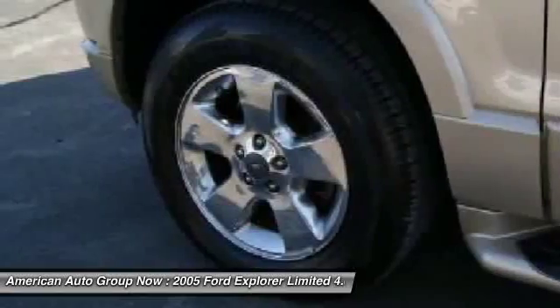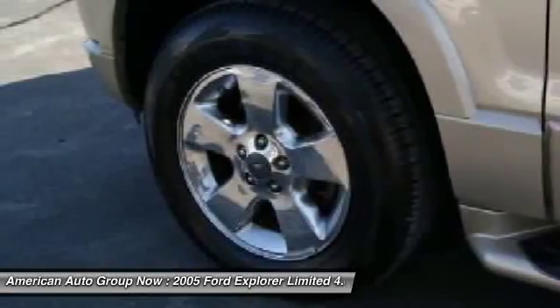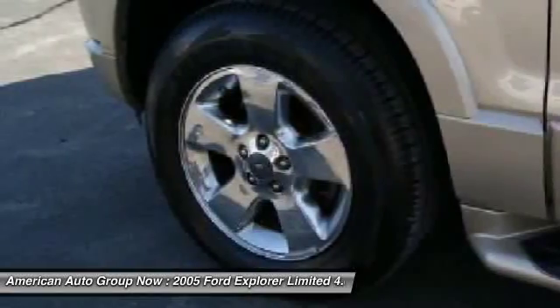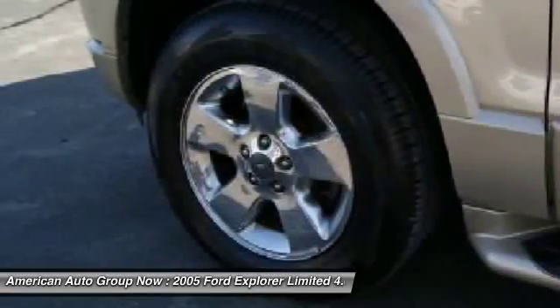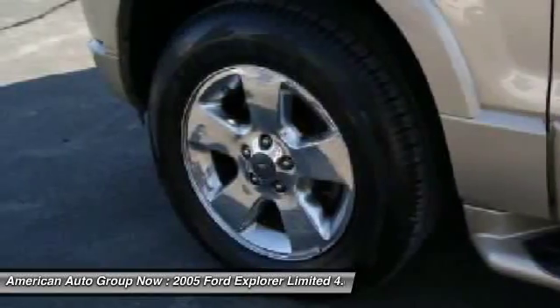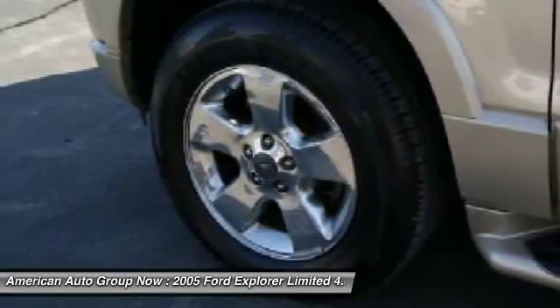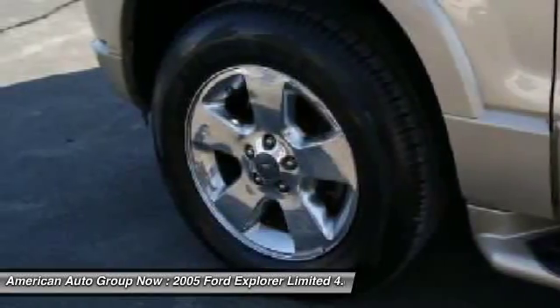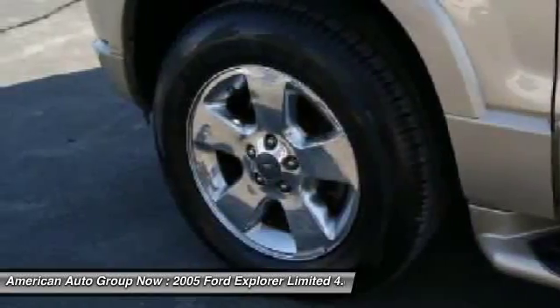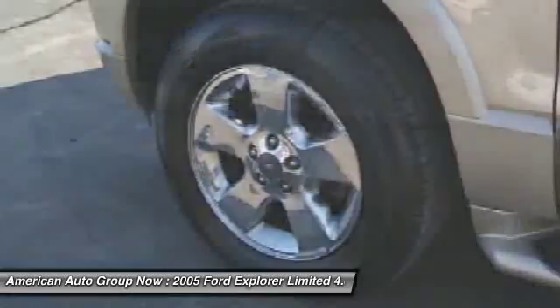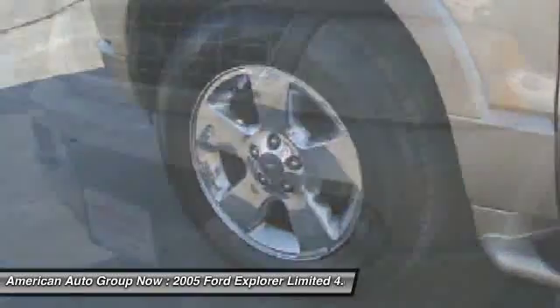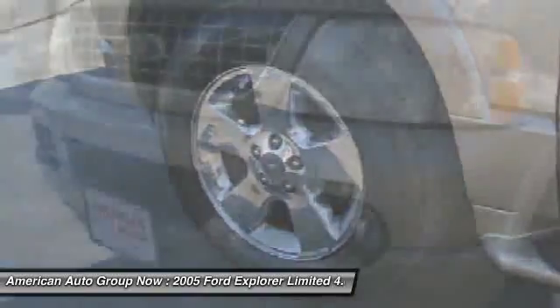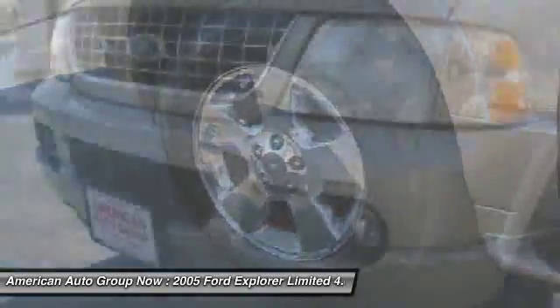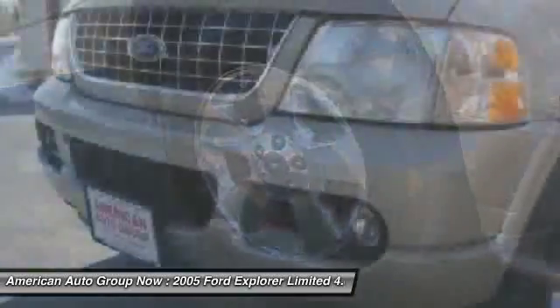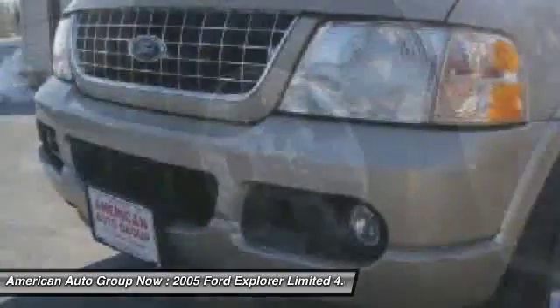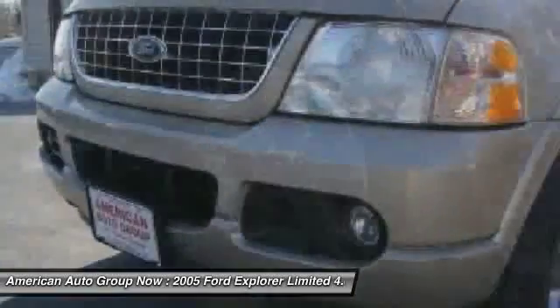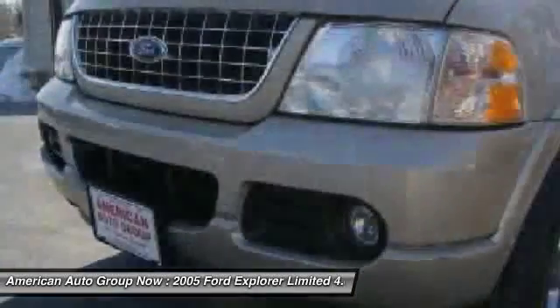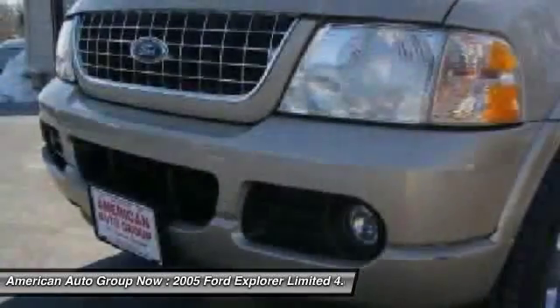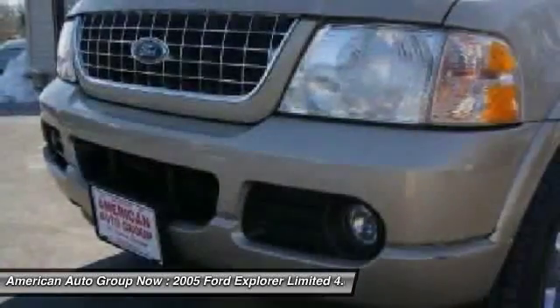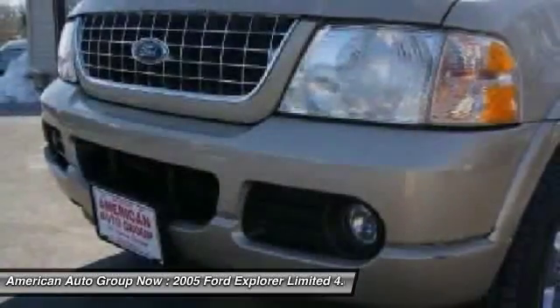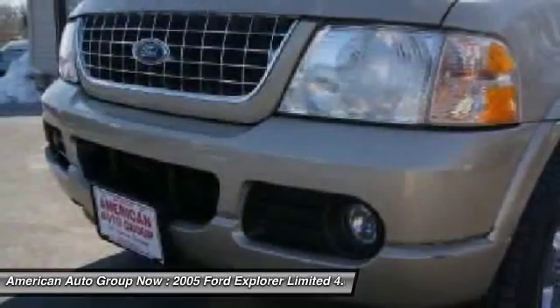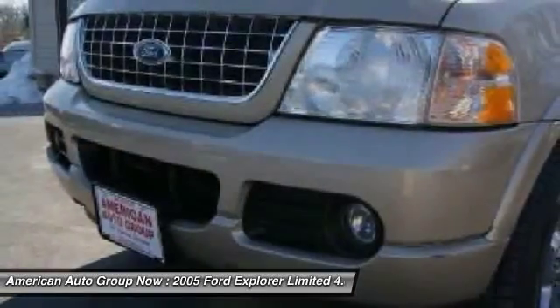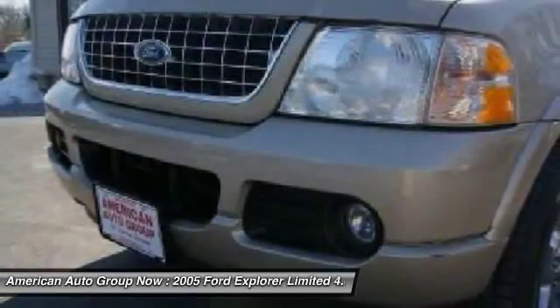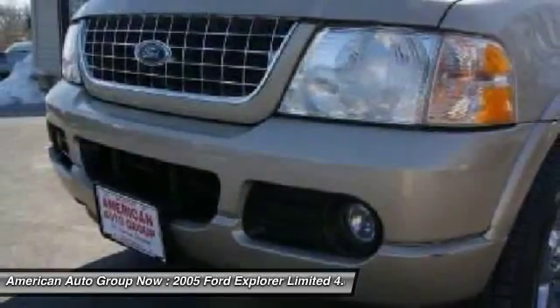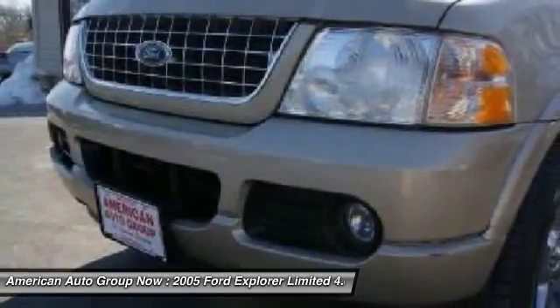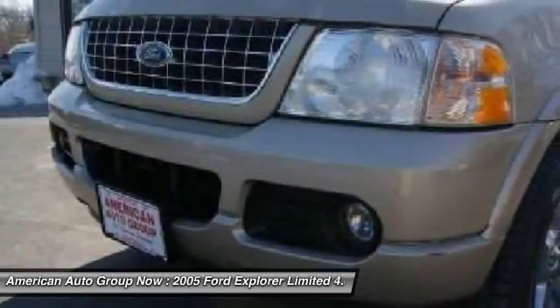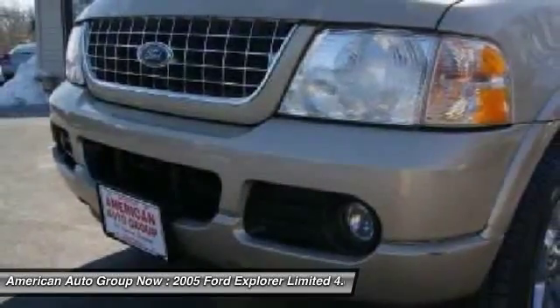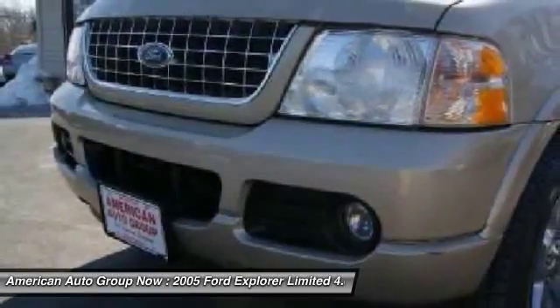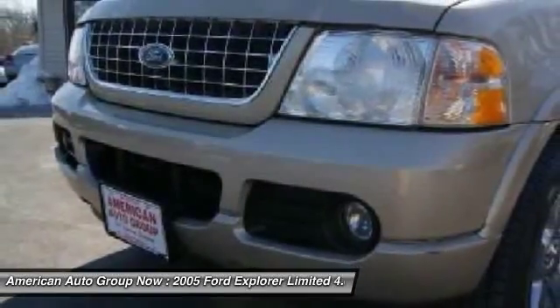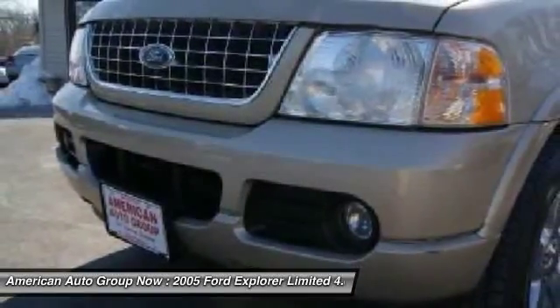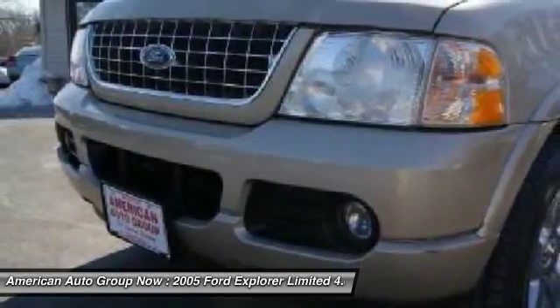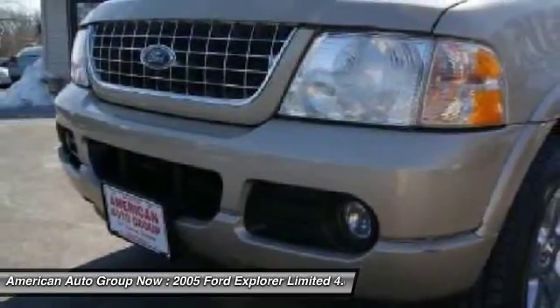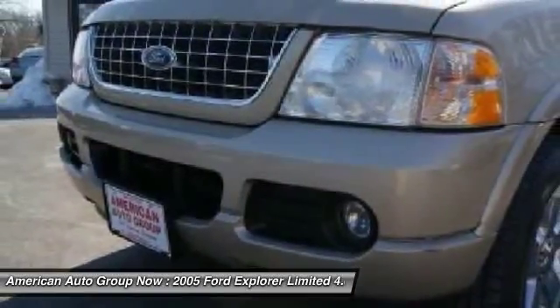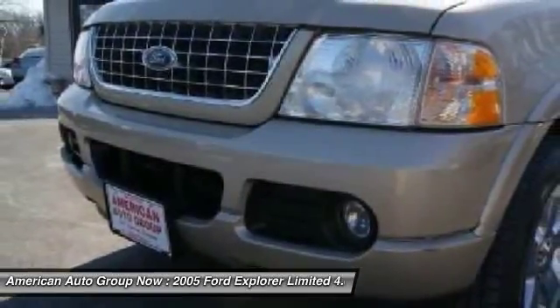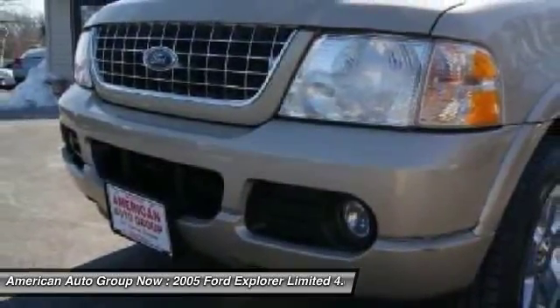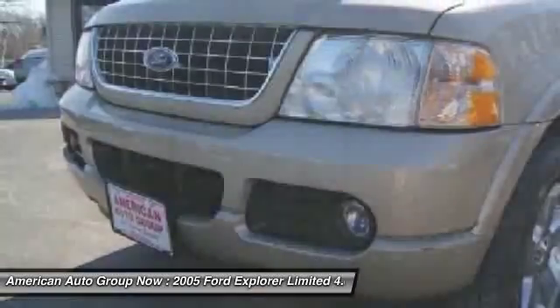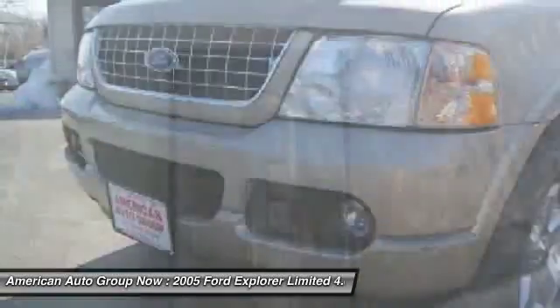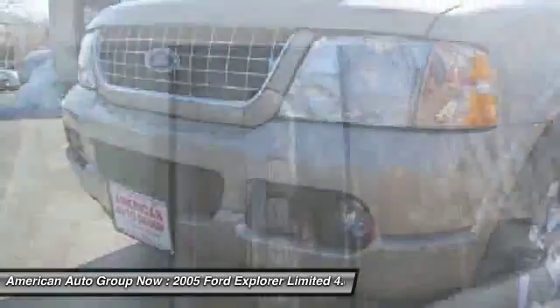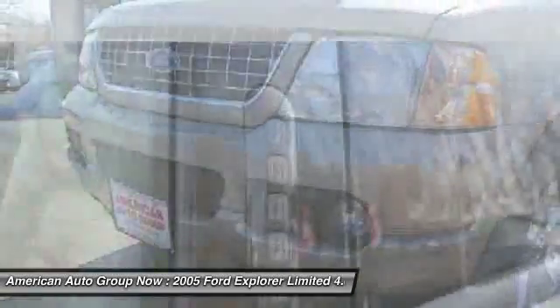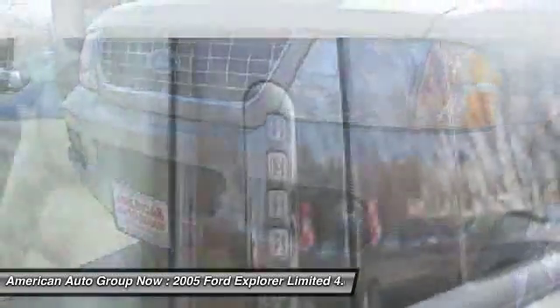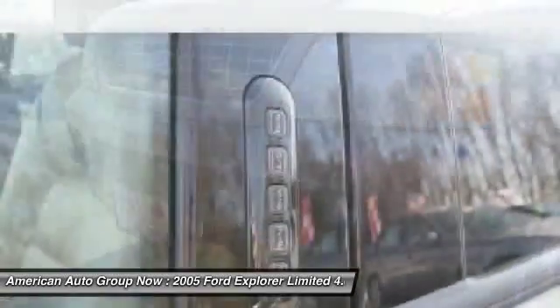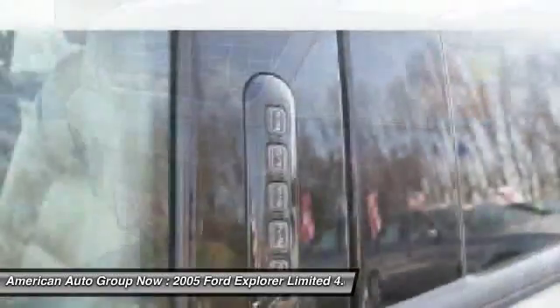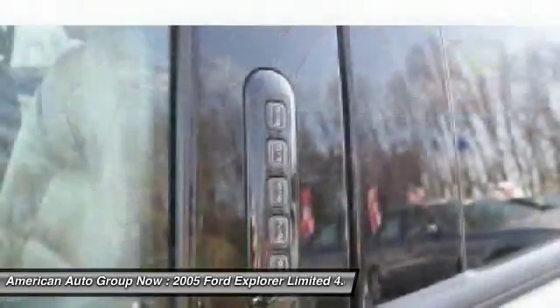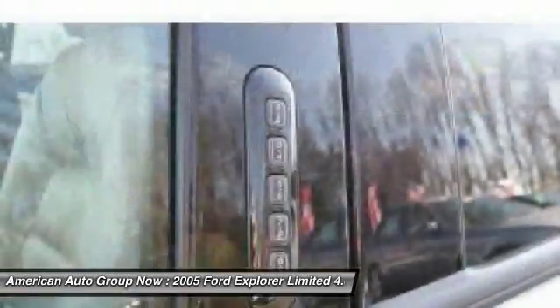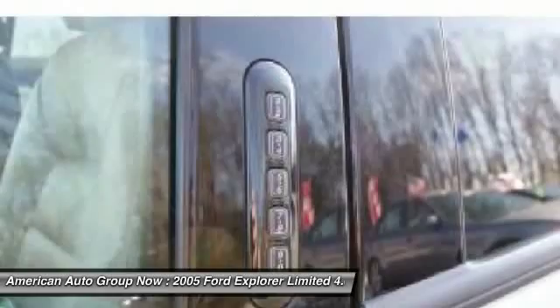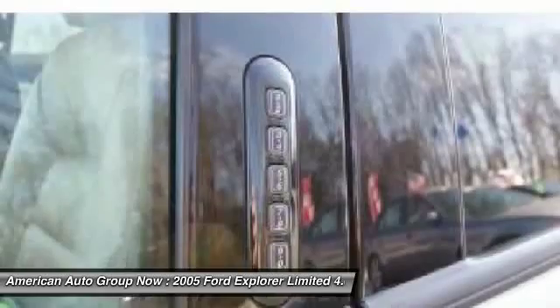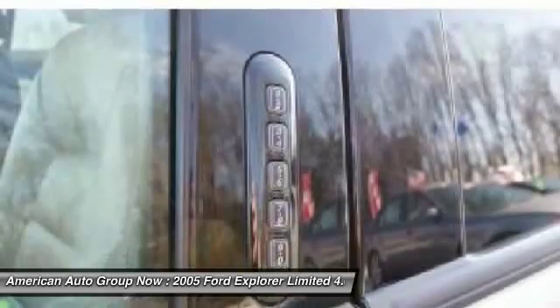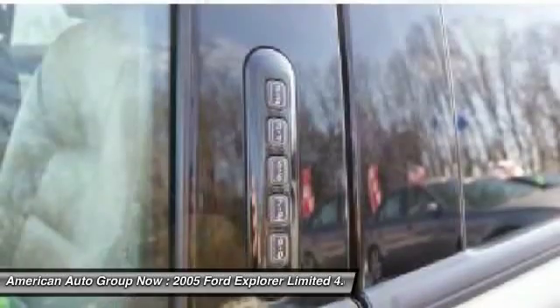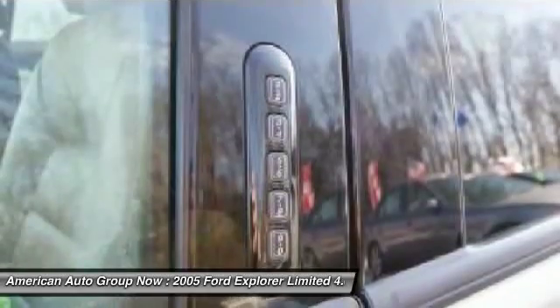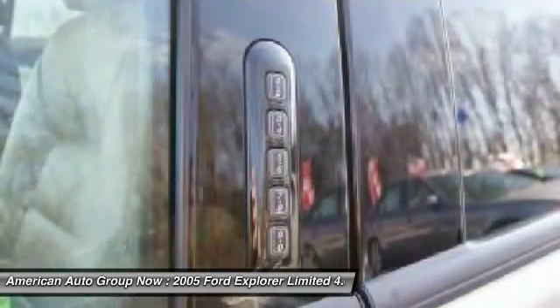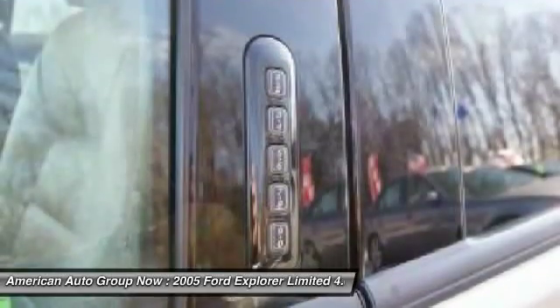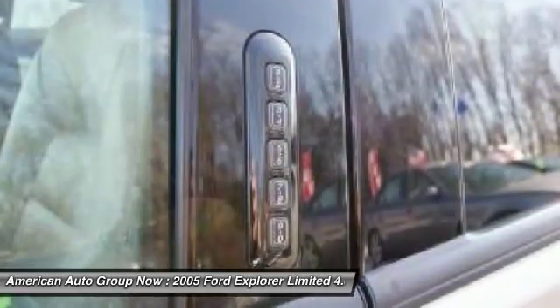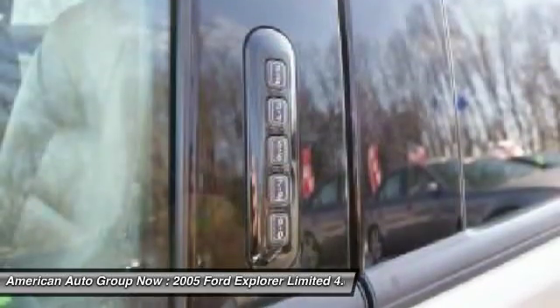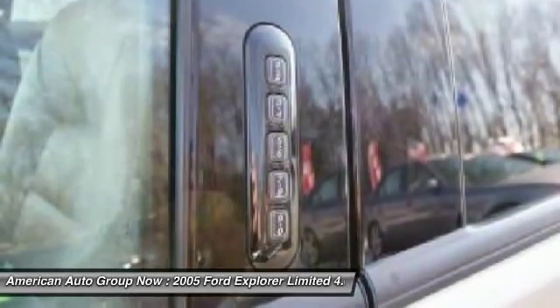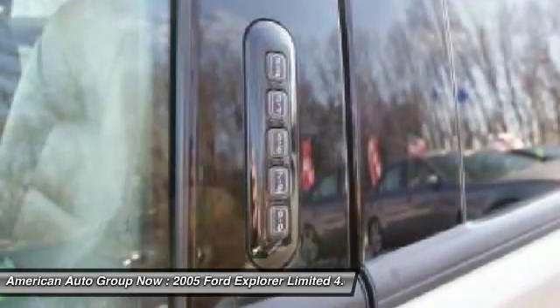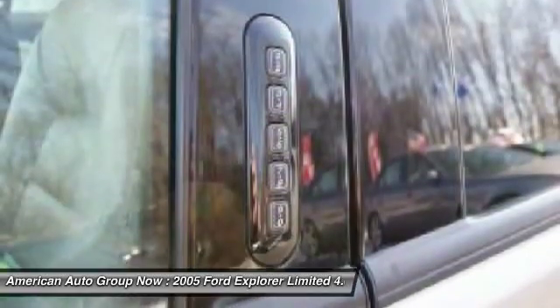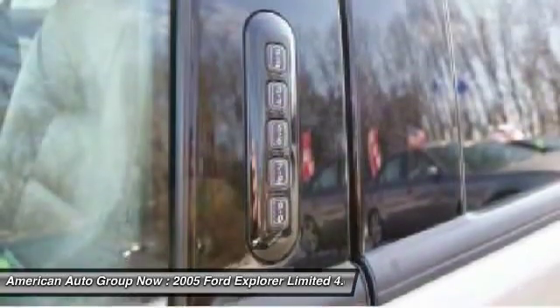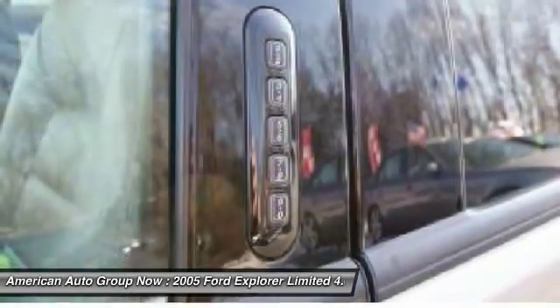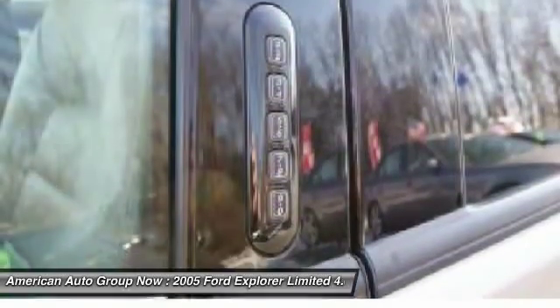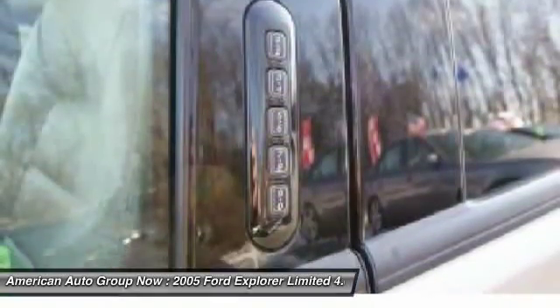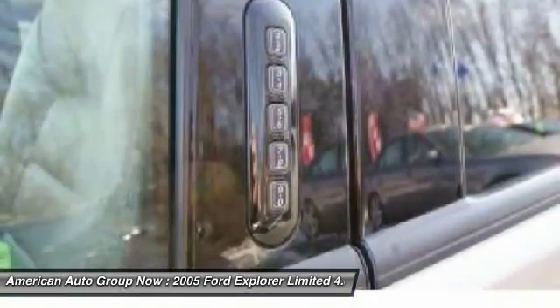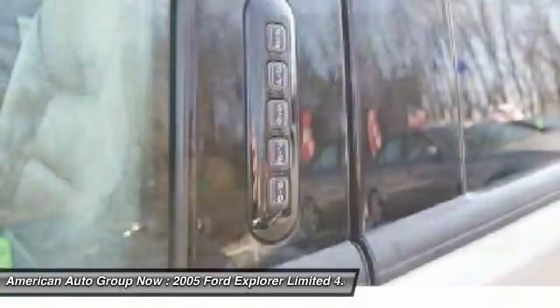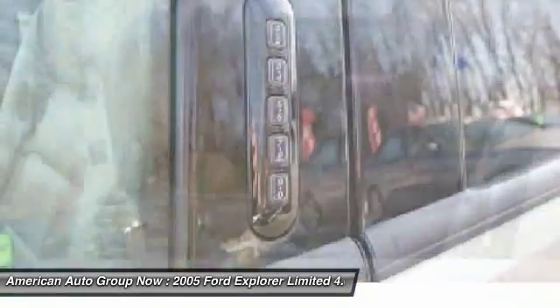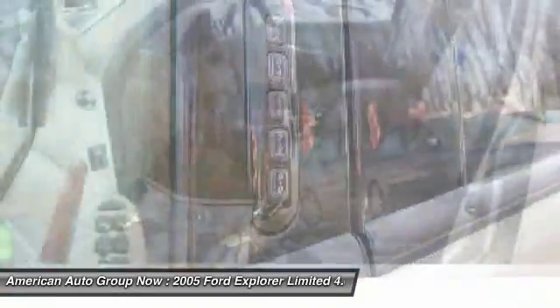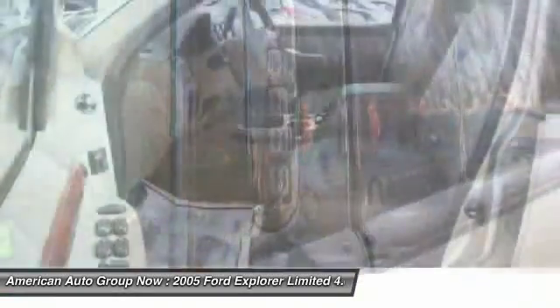Four-wheel drive, stability control, front air conditioning, driver airbag, alloy wheels.